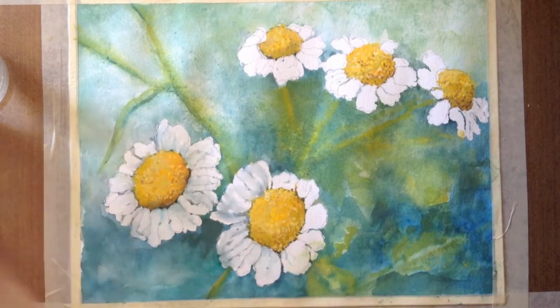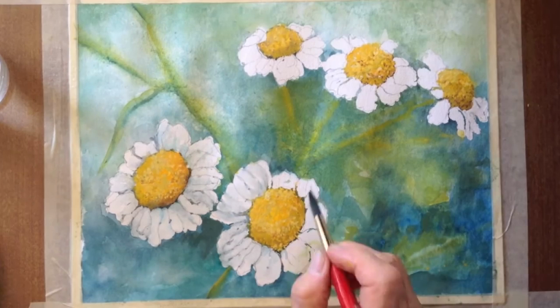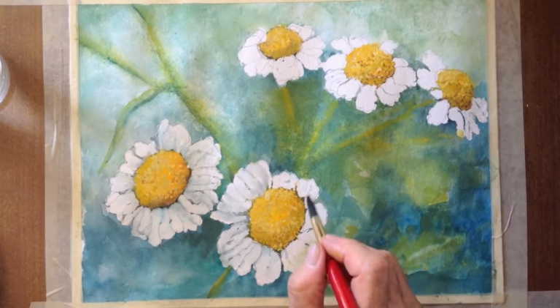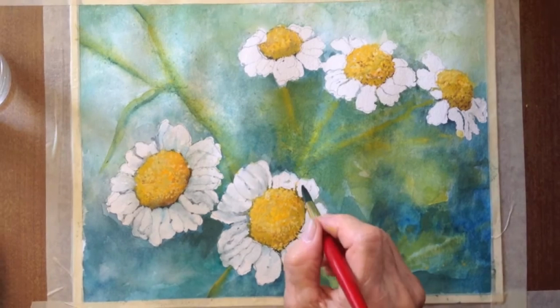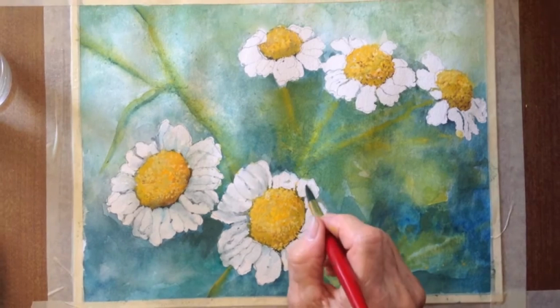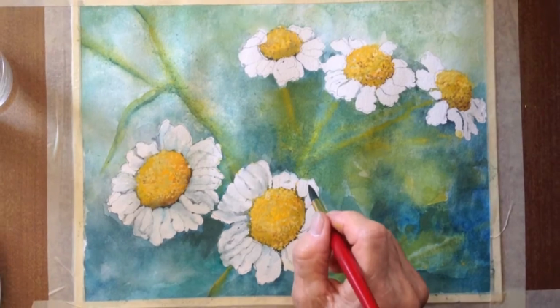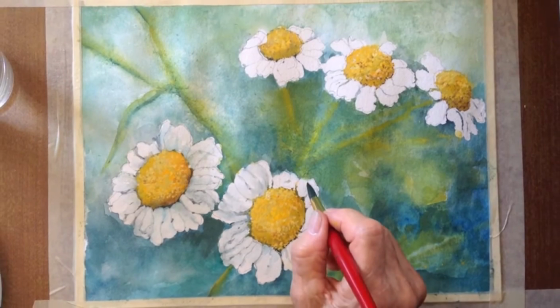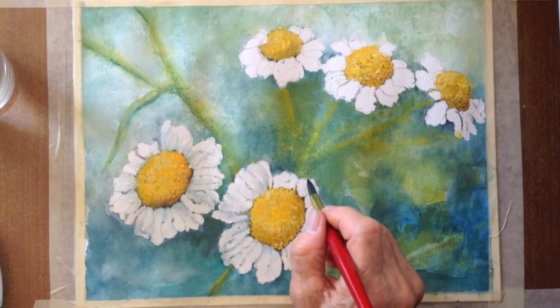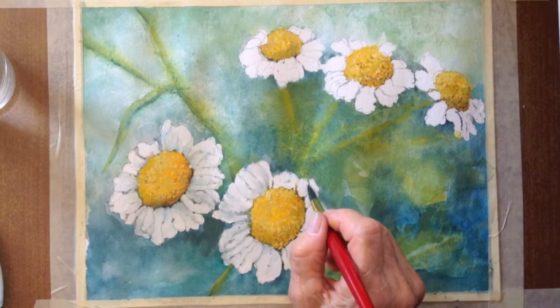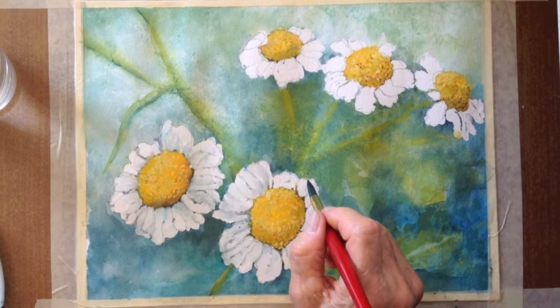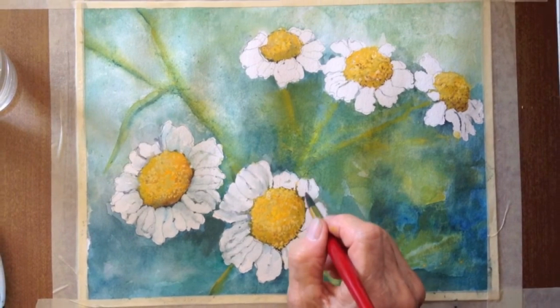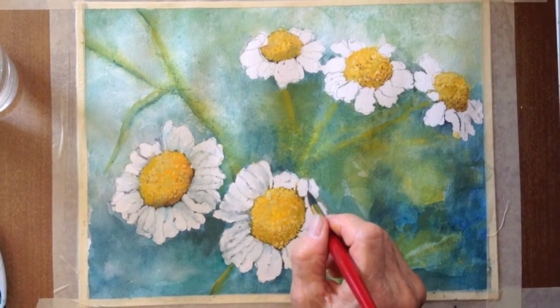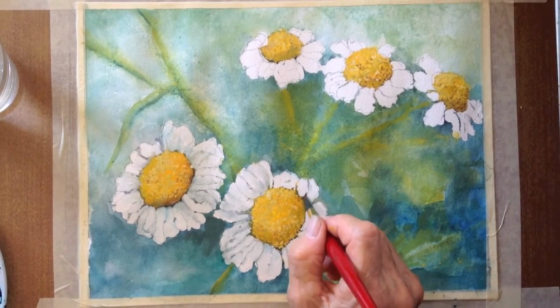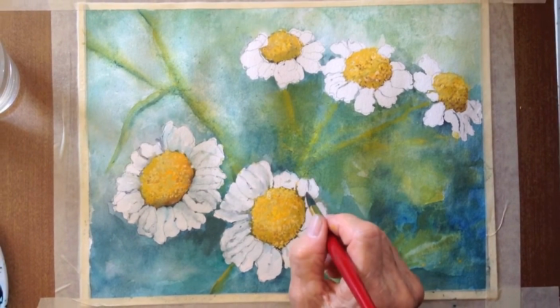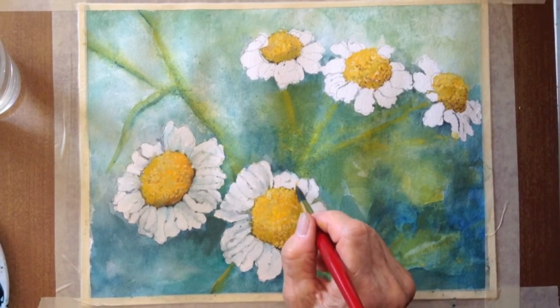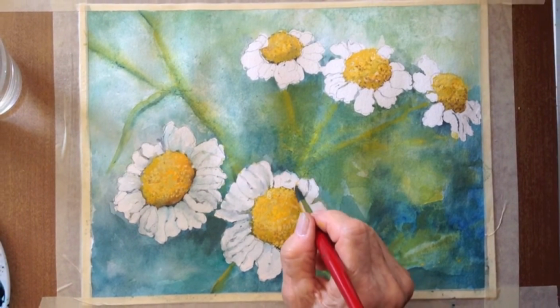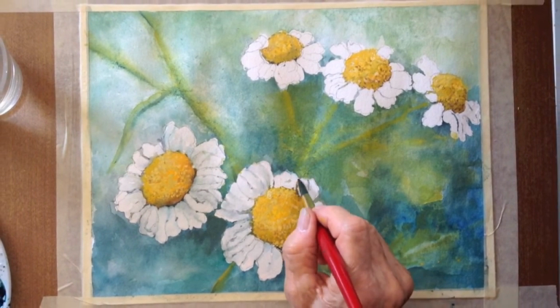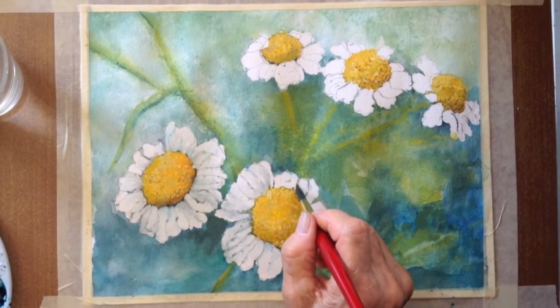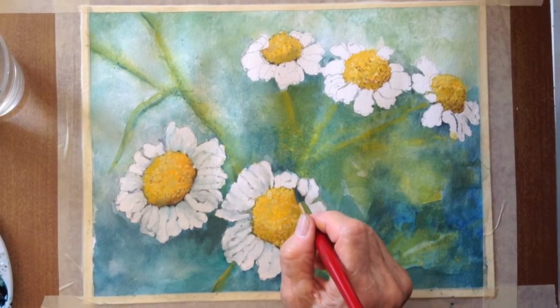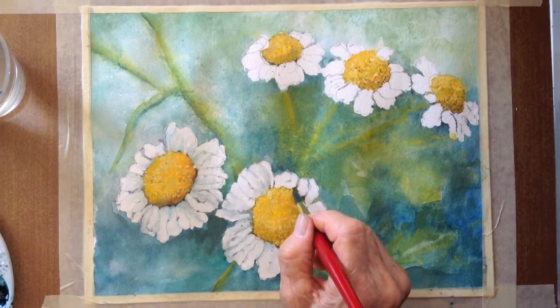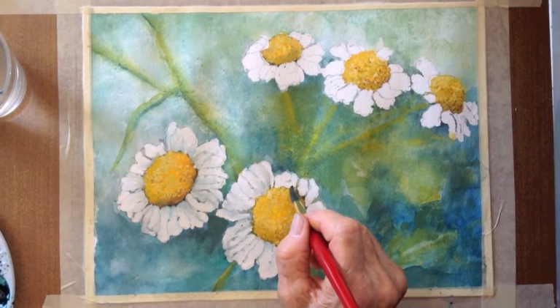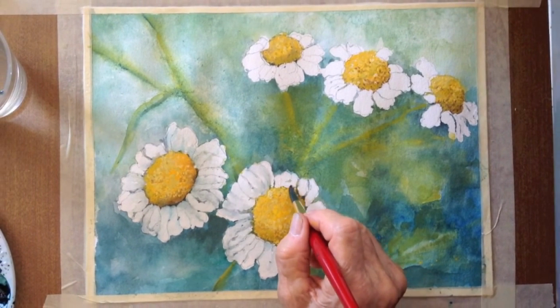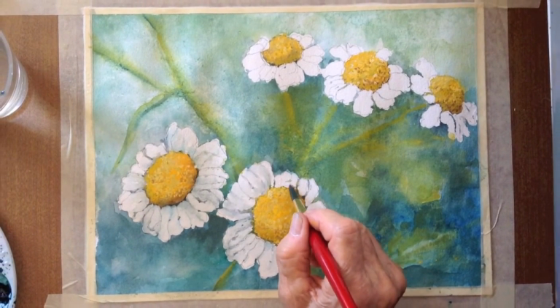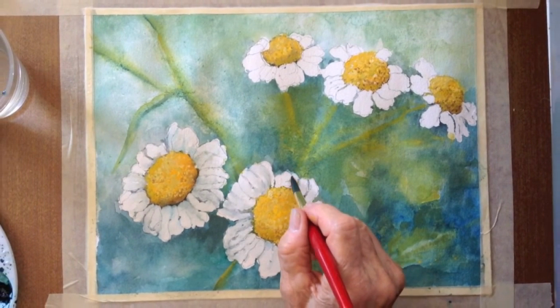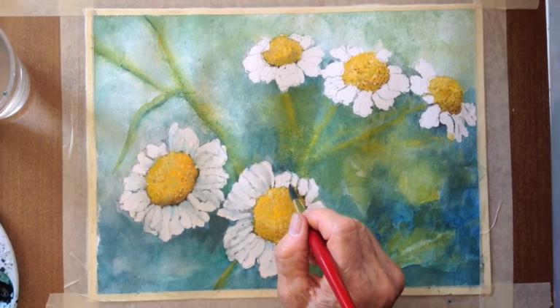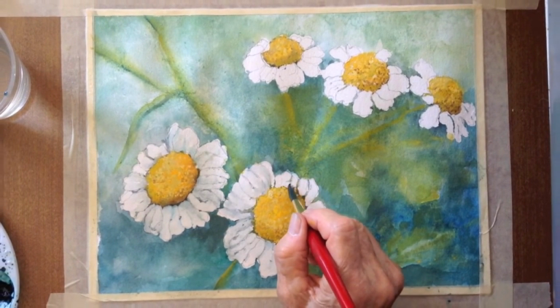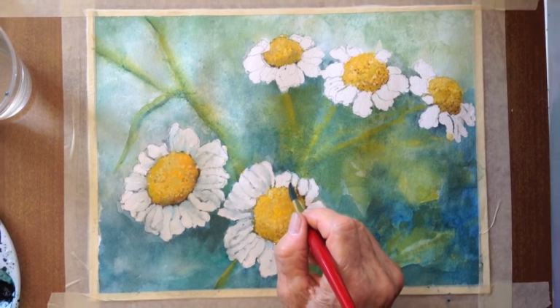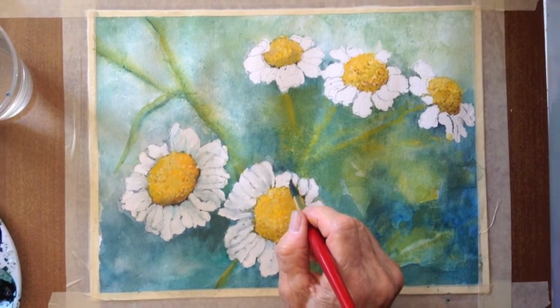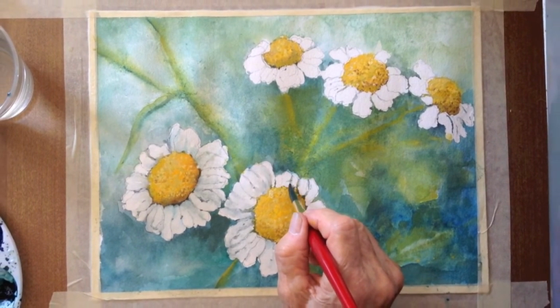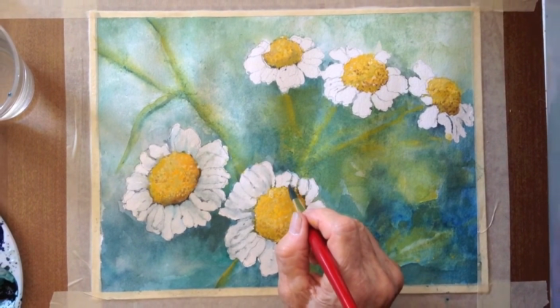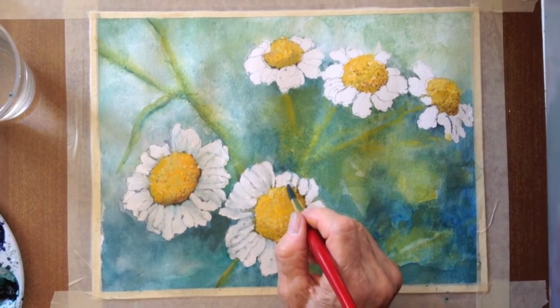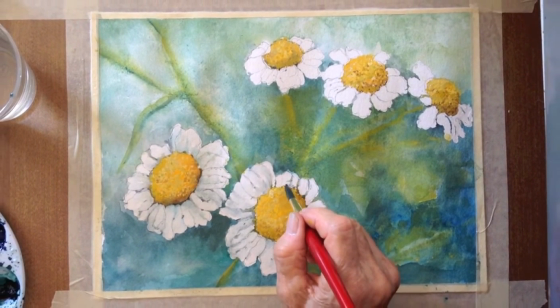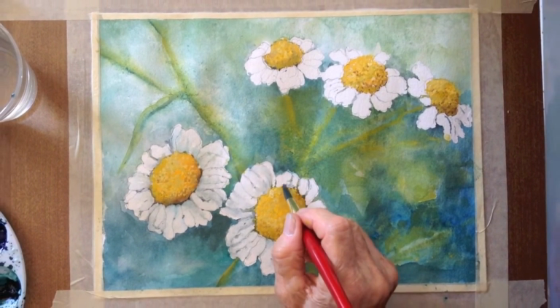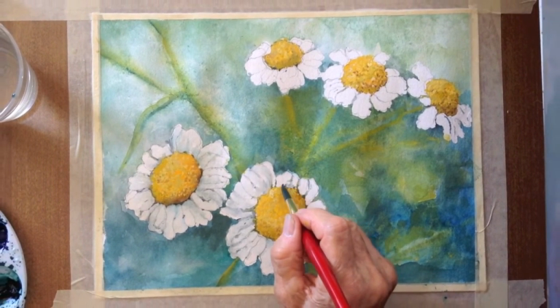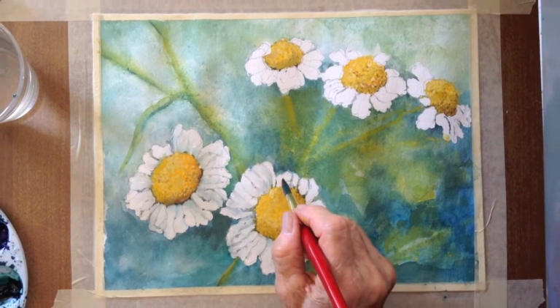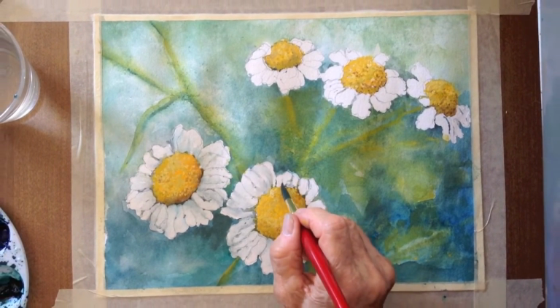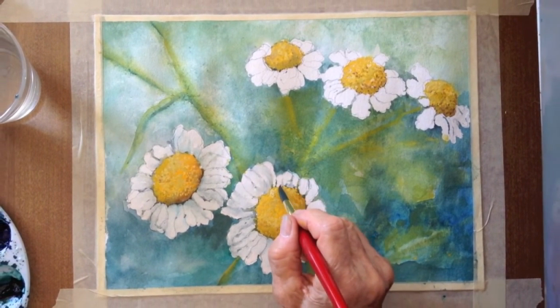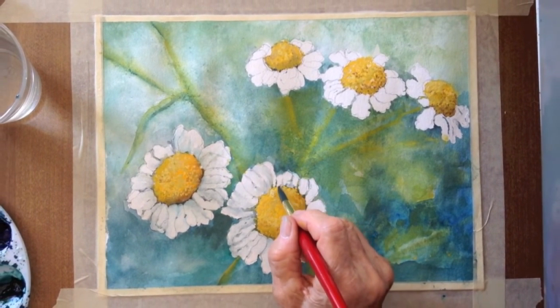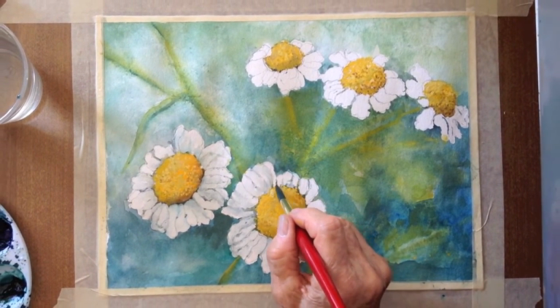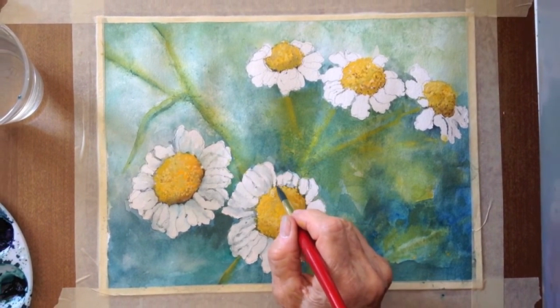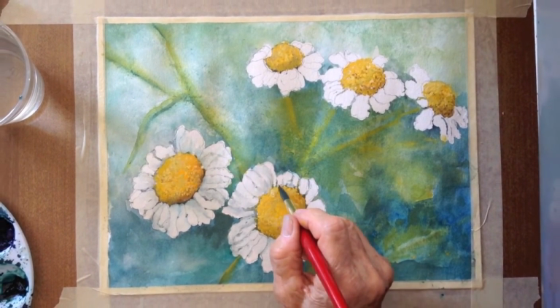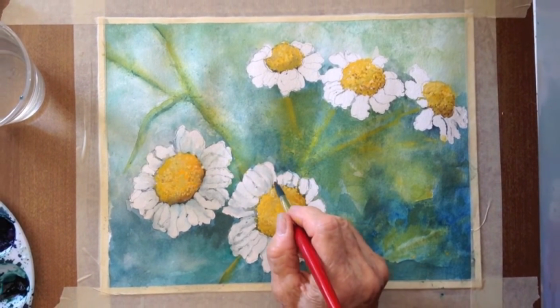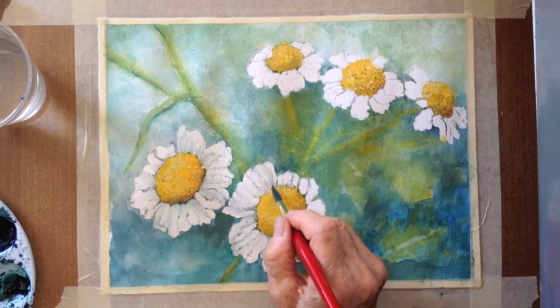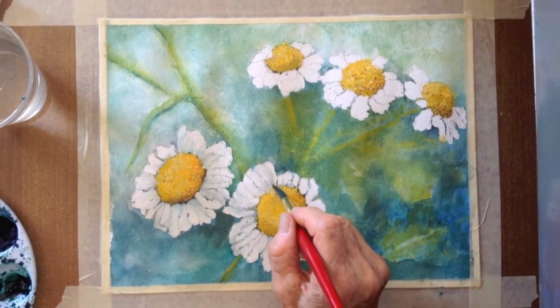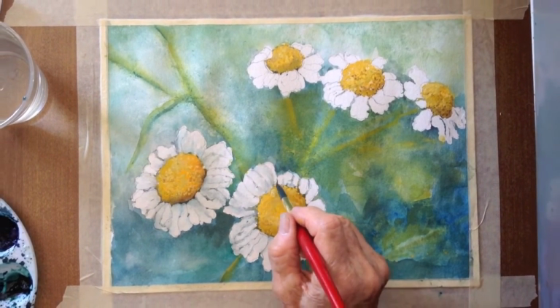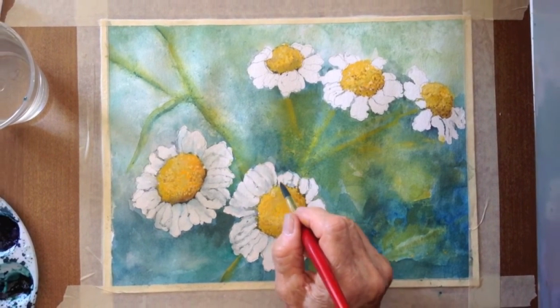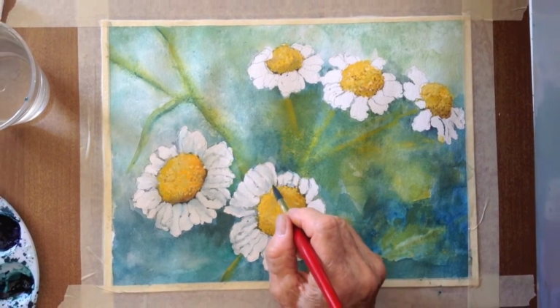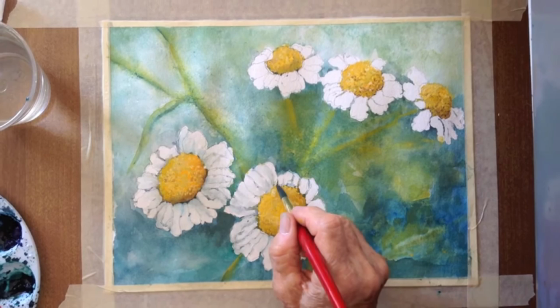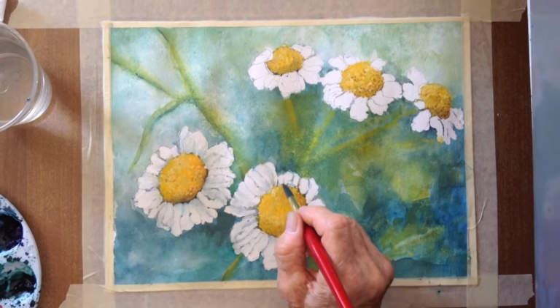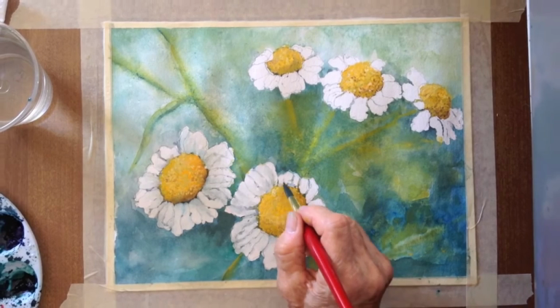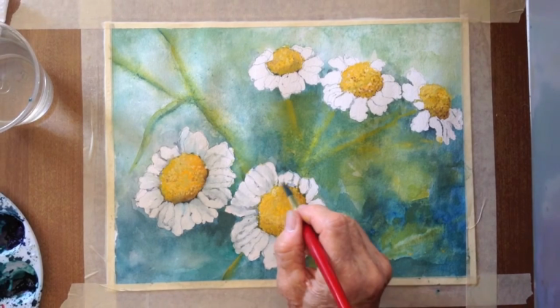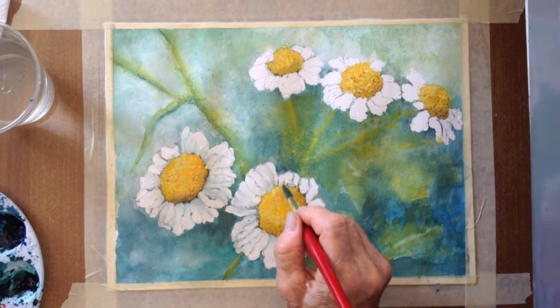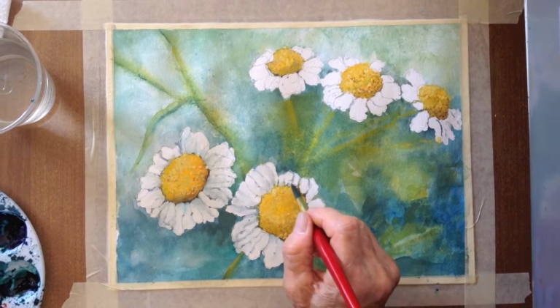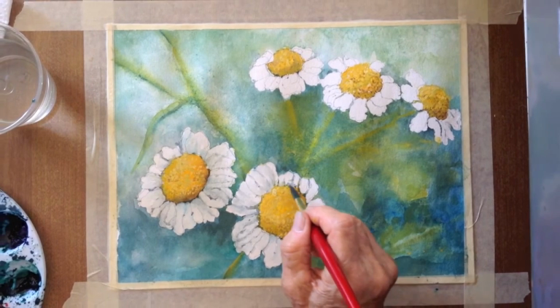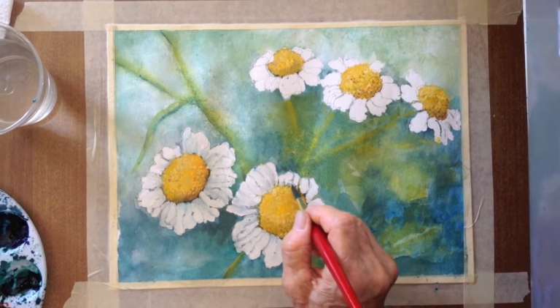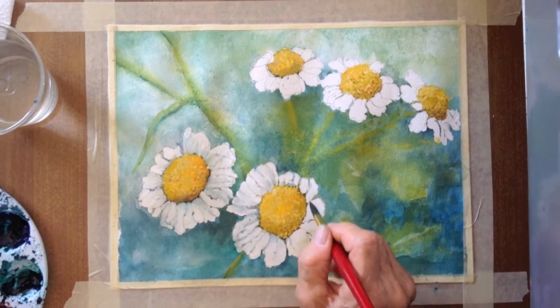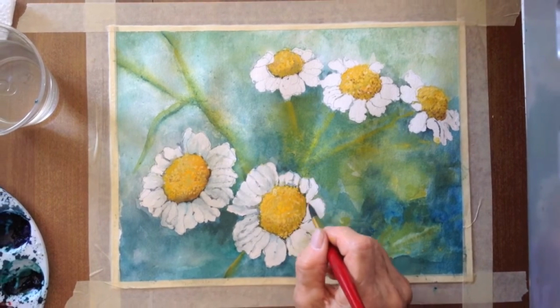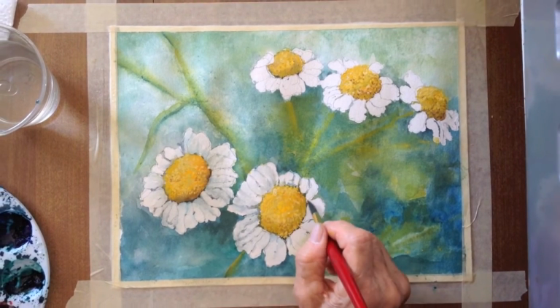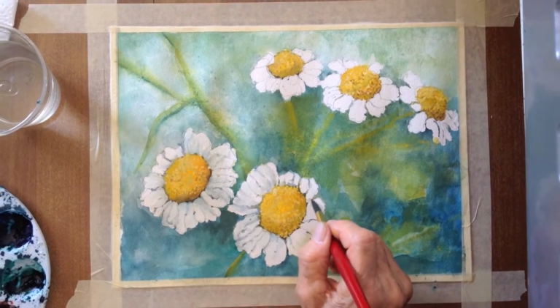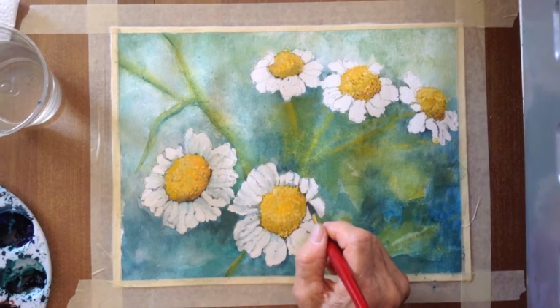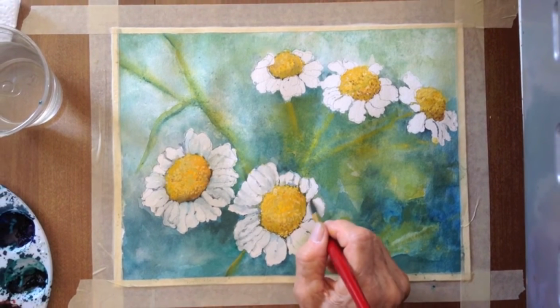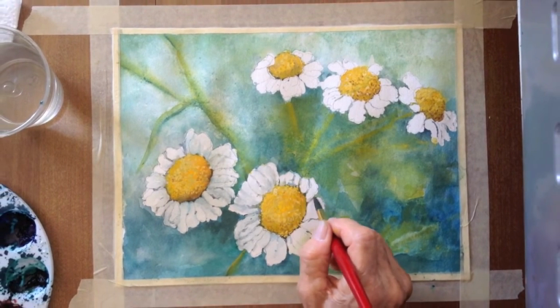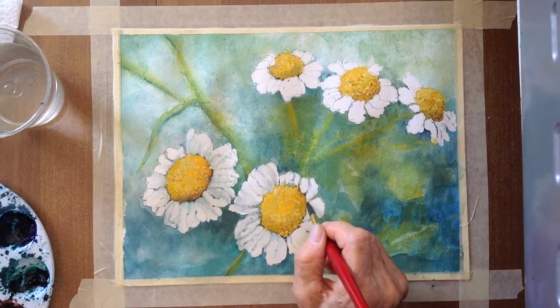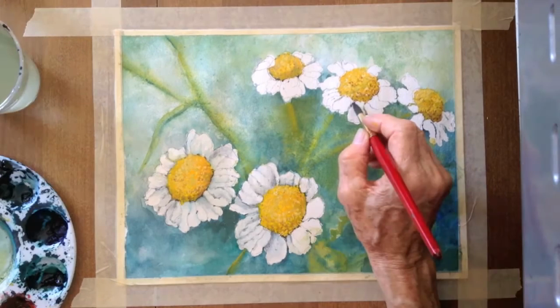Was fun hanging out with you. I look forward to our next watercolor. Ciao for now!